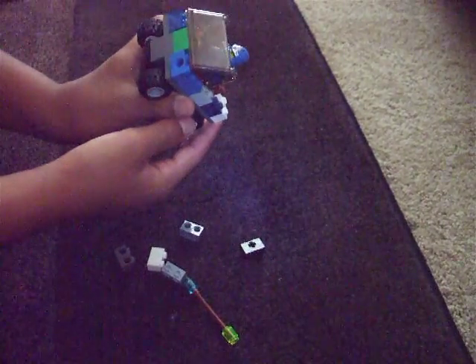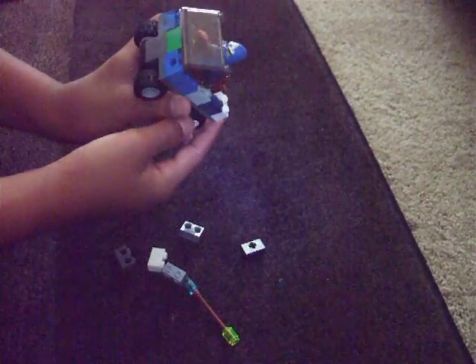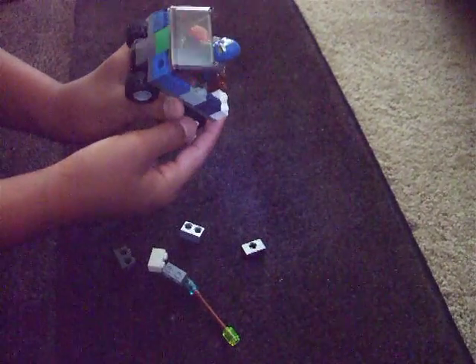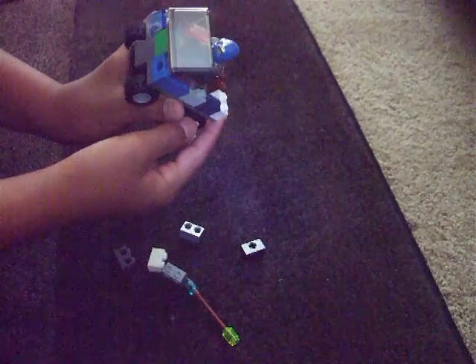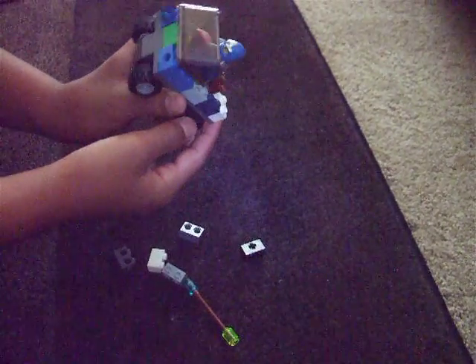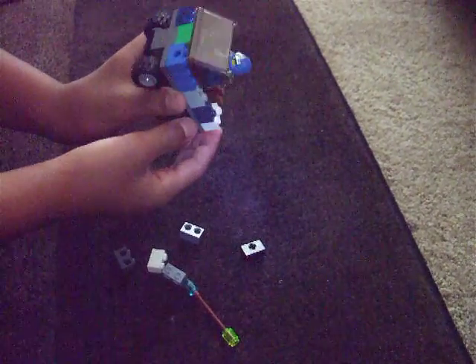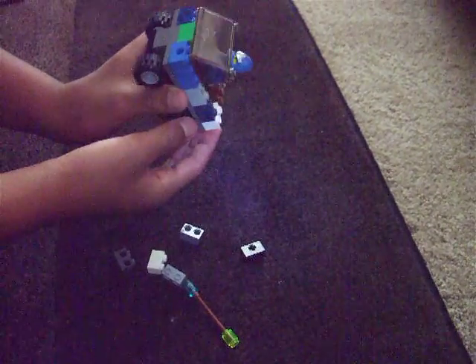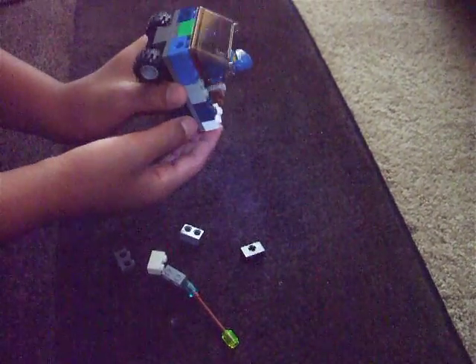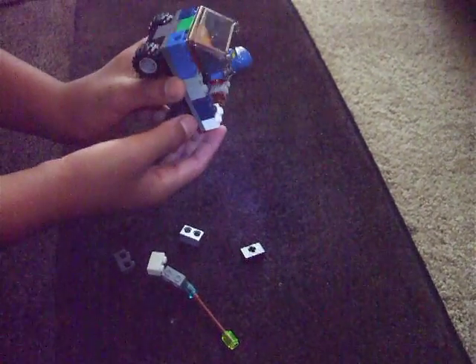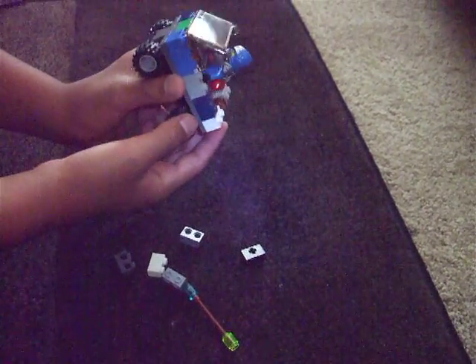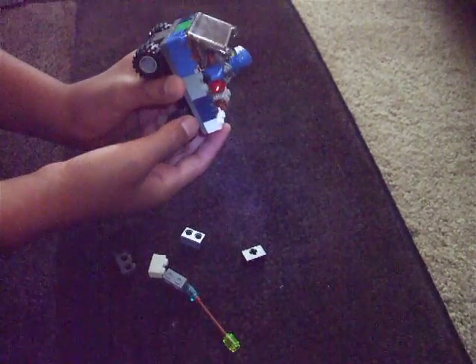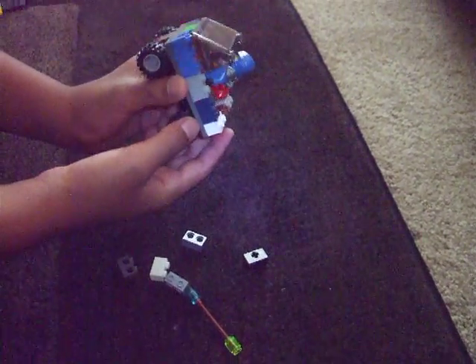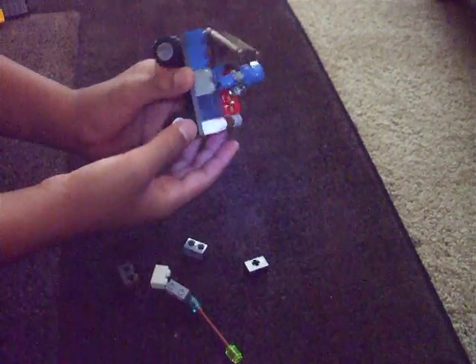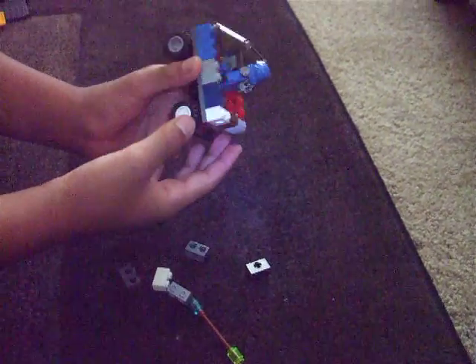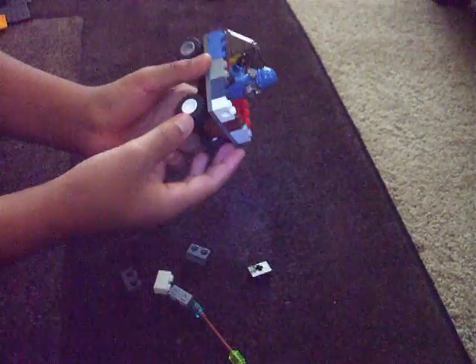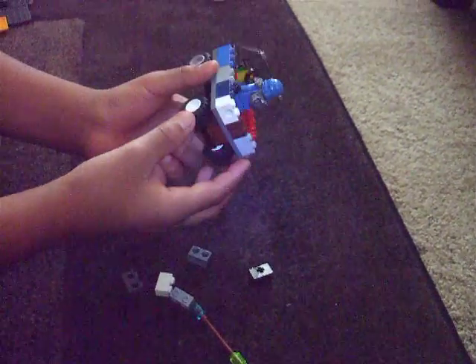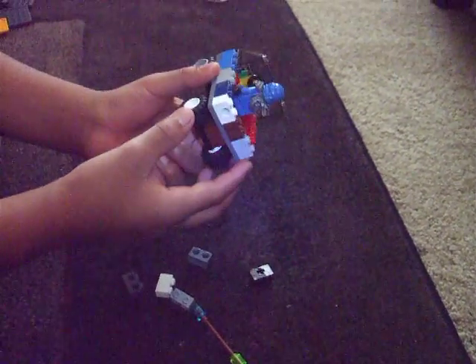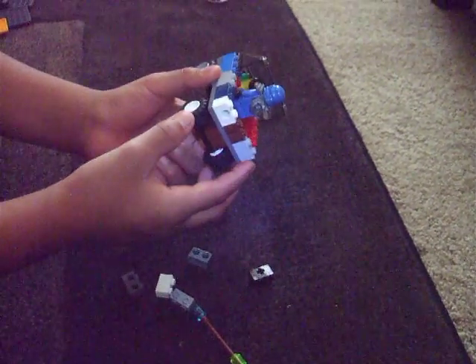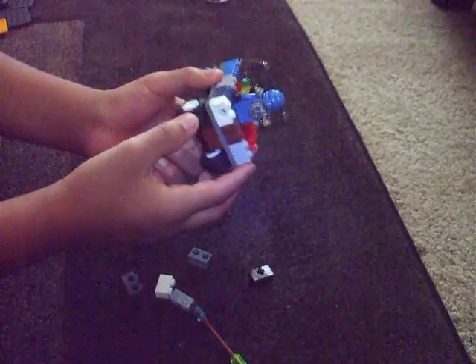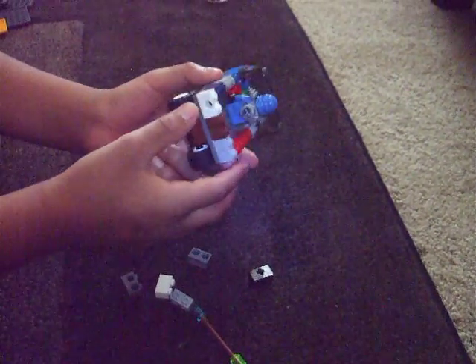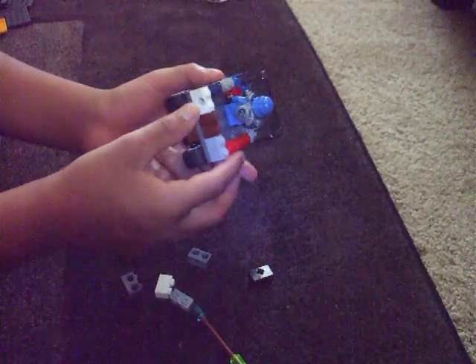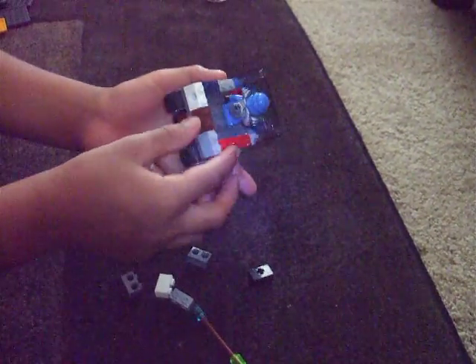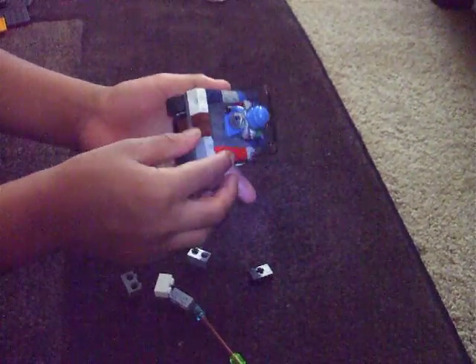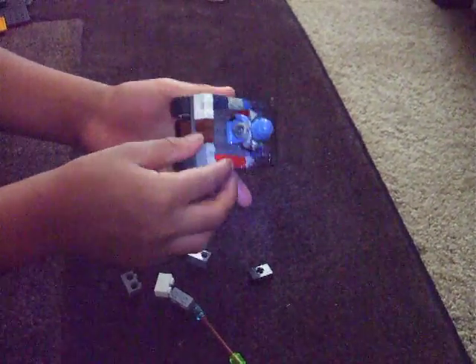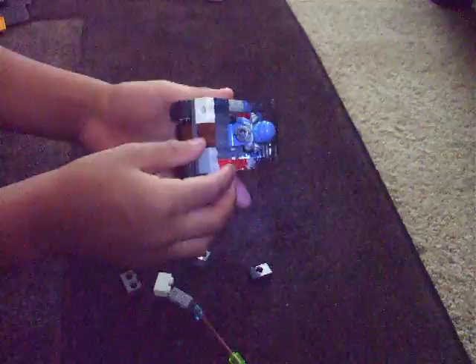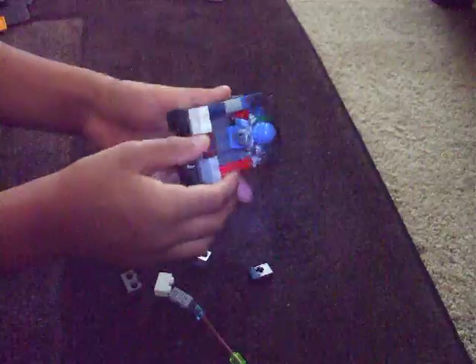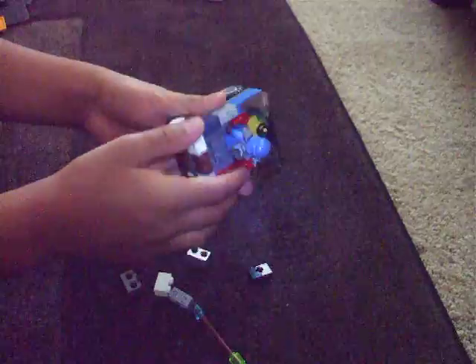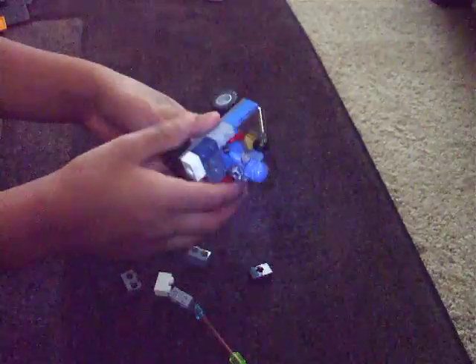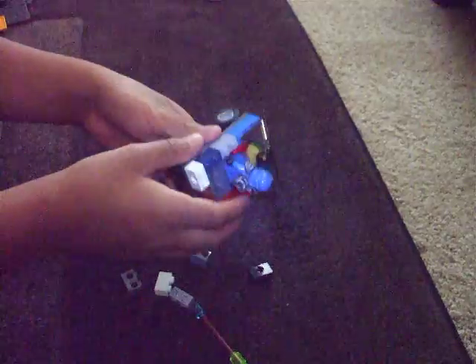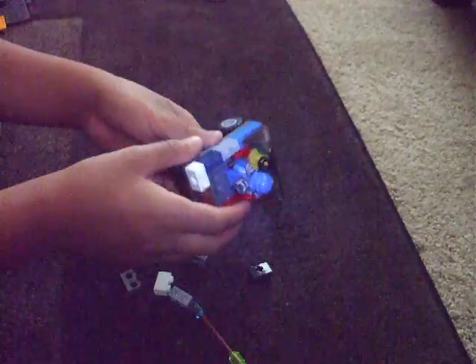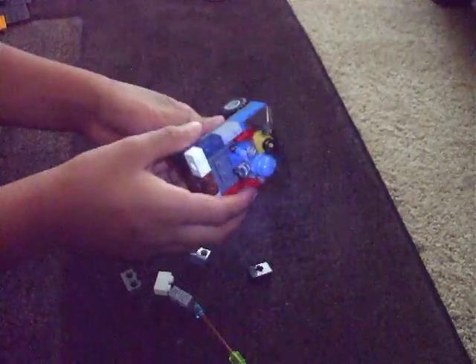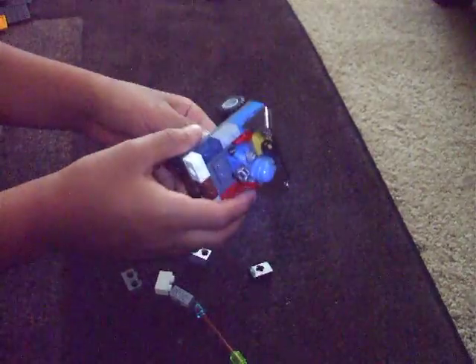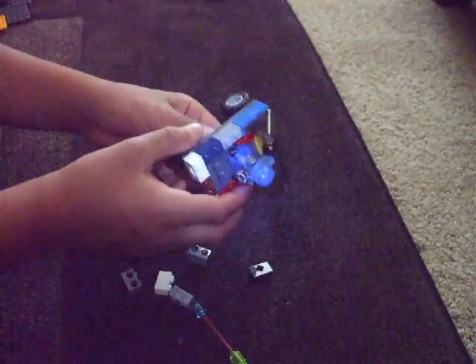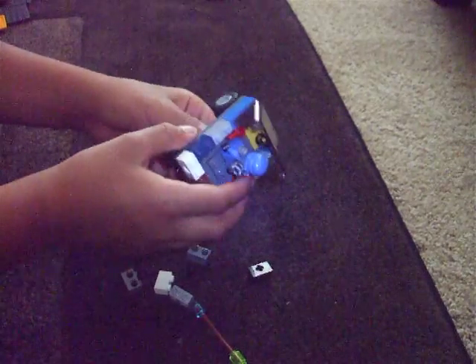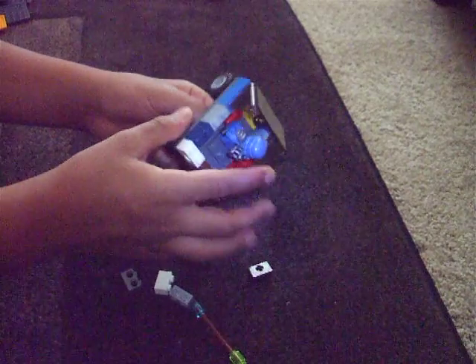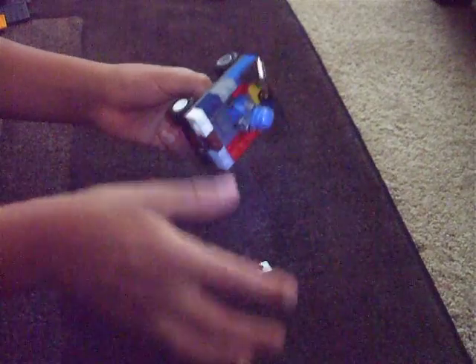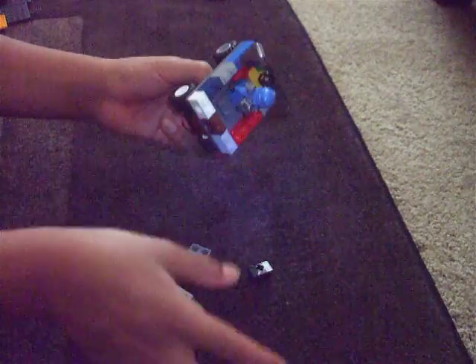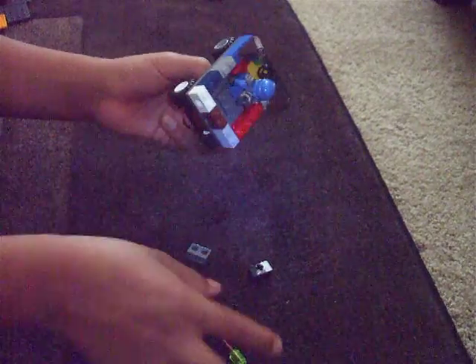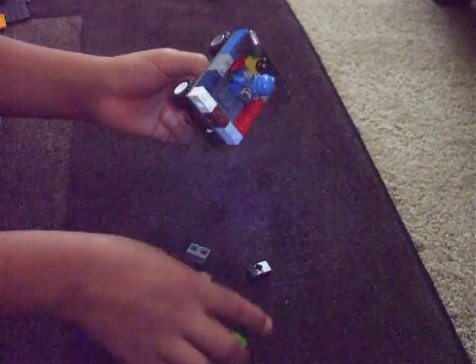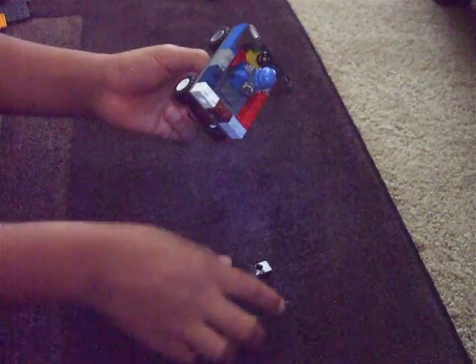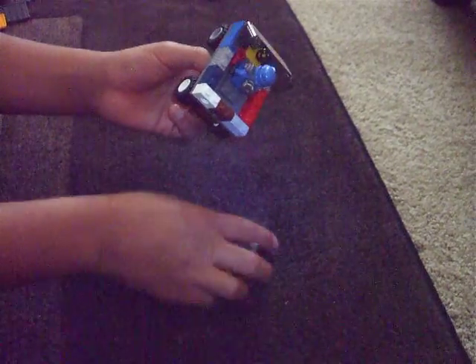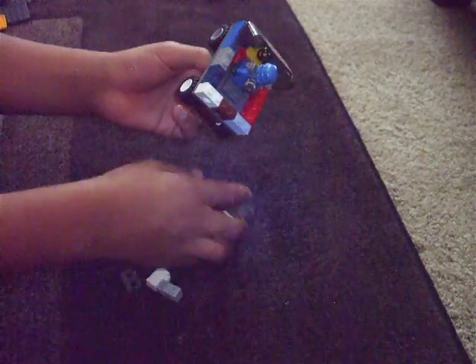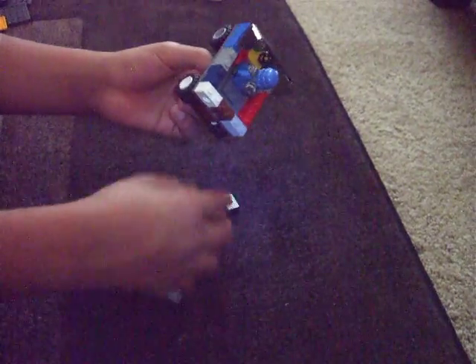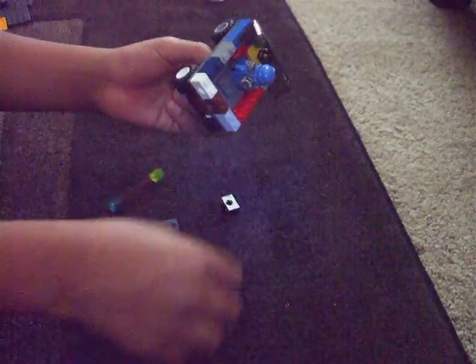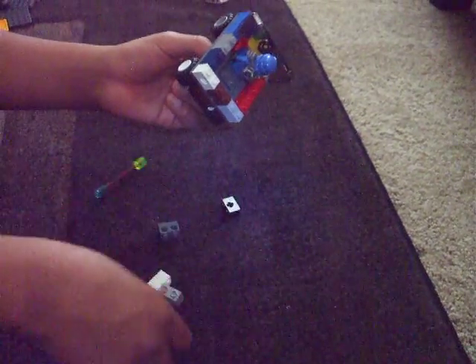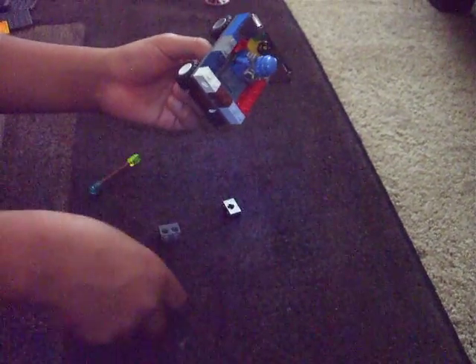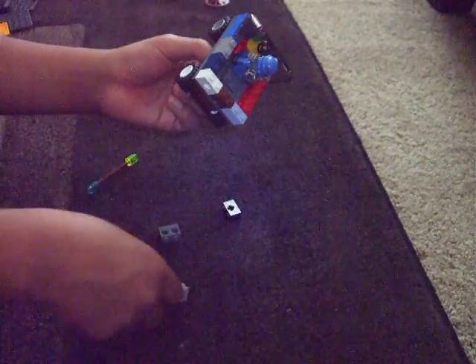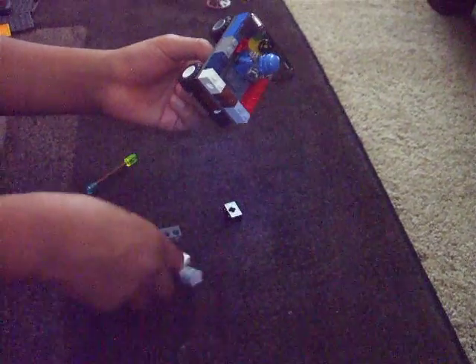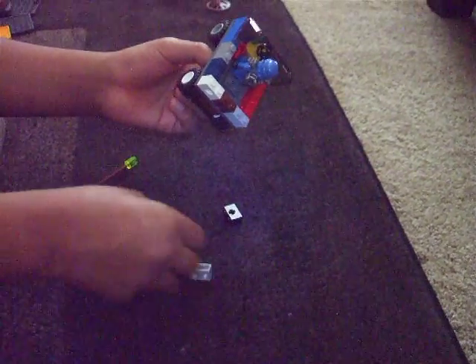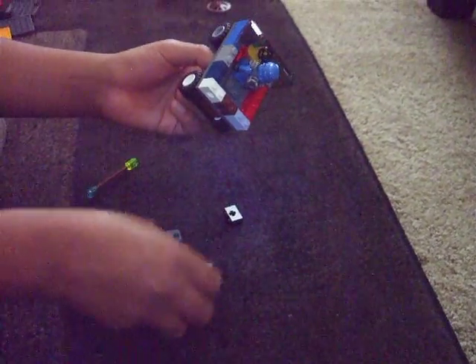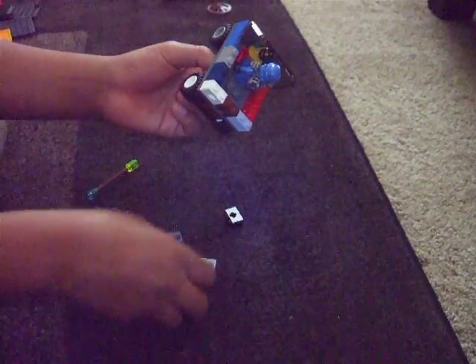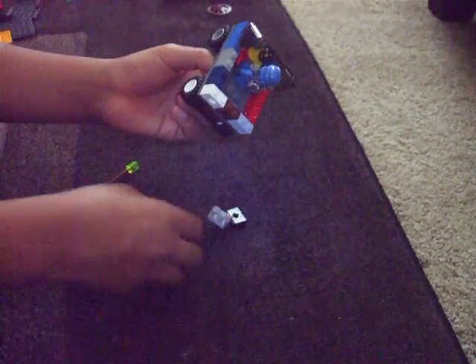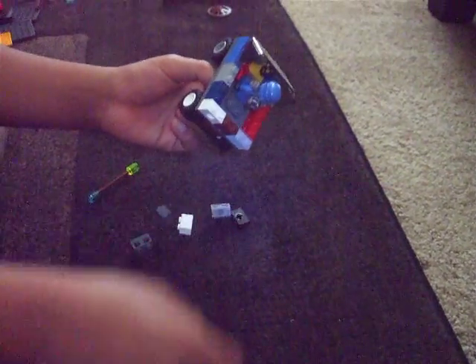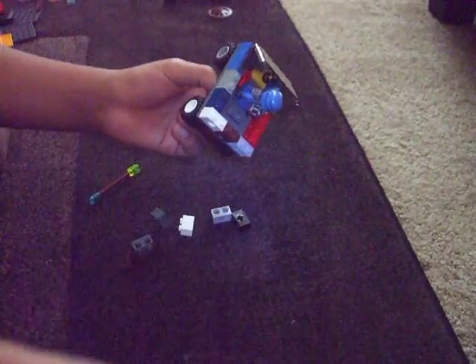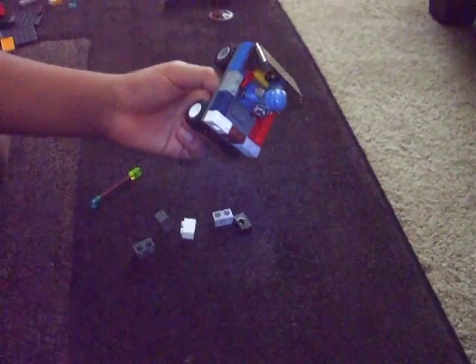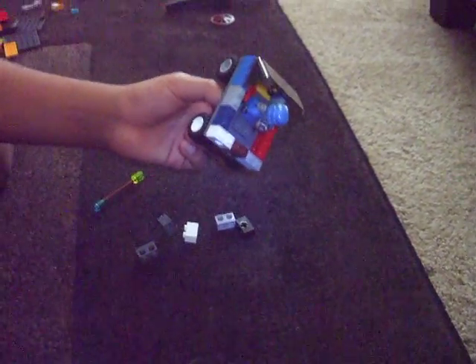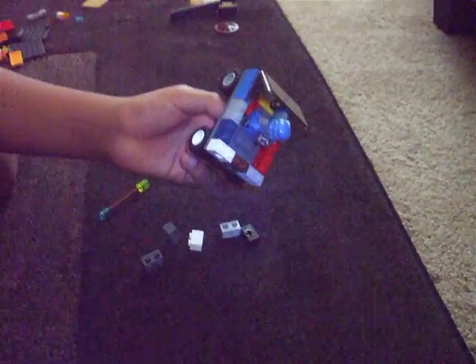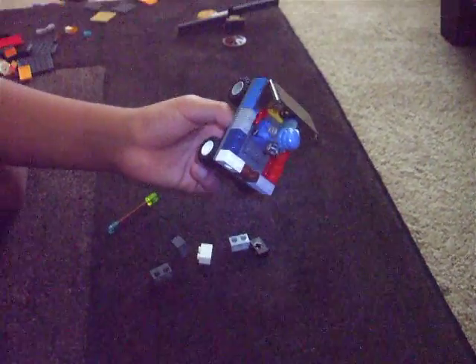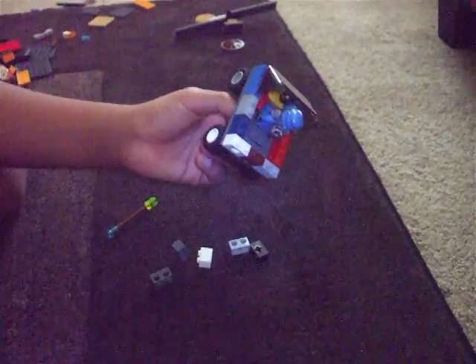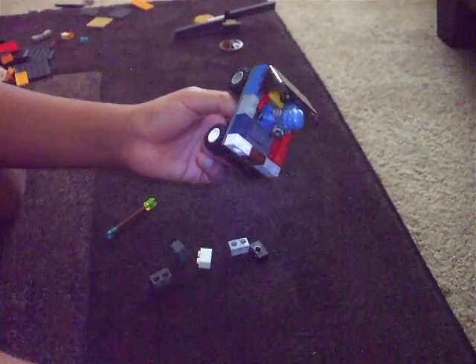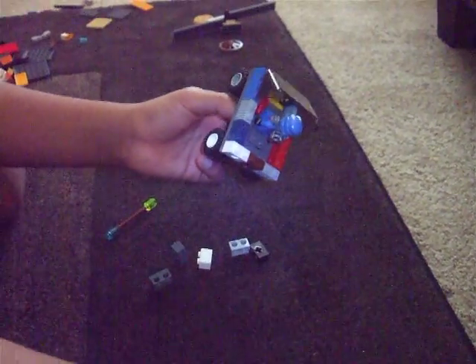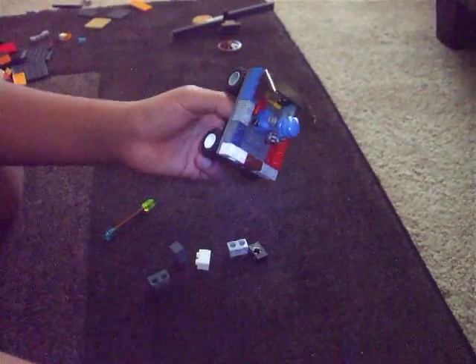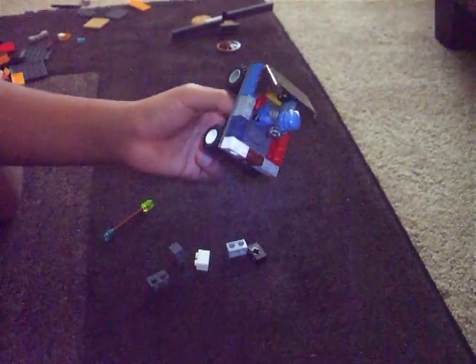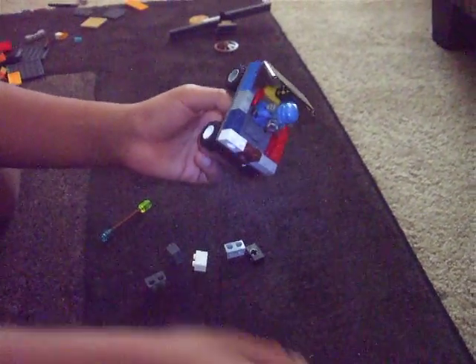And that's how you make a Lego ATV. Thank you for watching — if you guys liked it, please post a like. Bye.